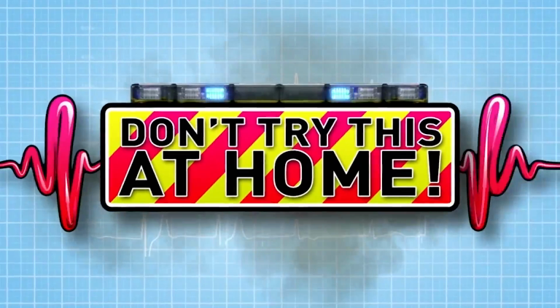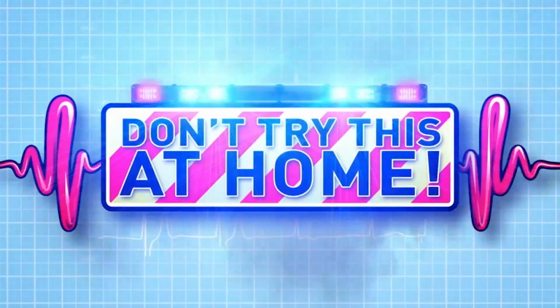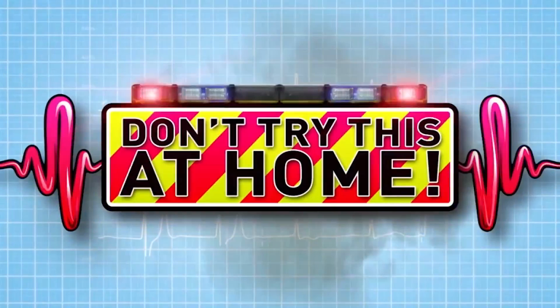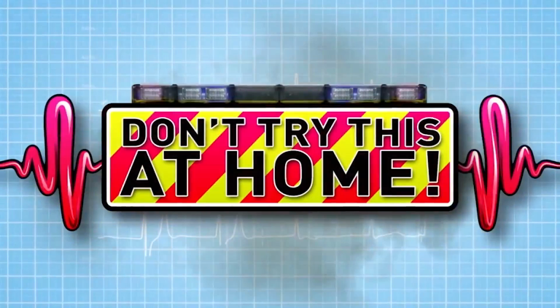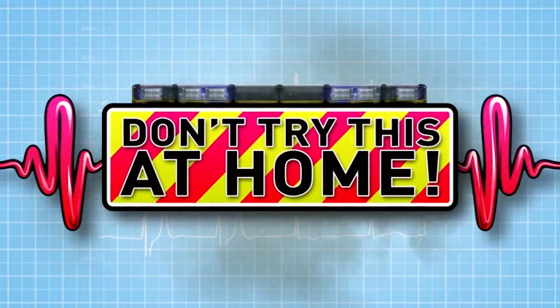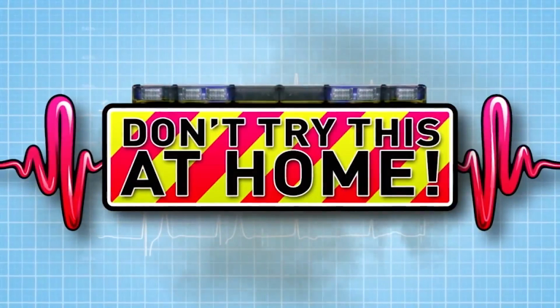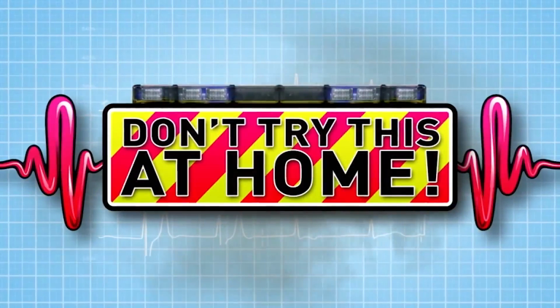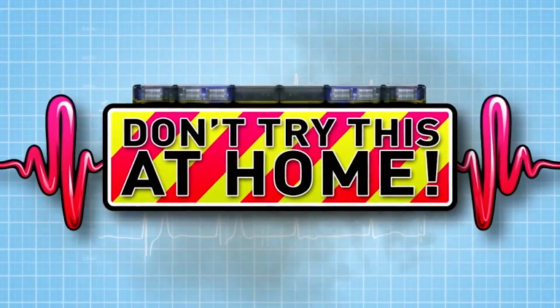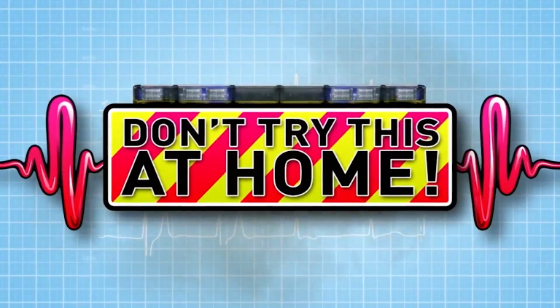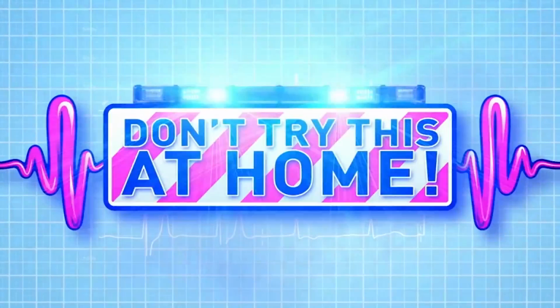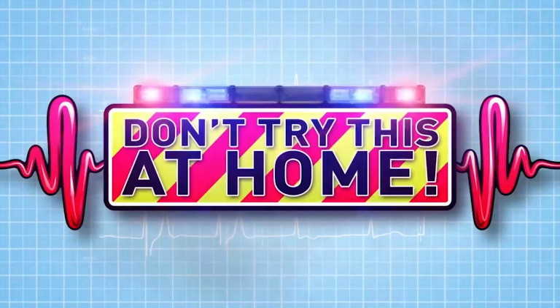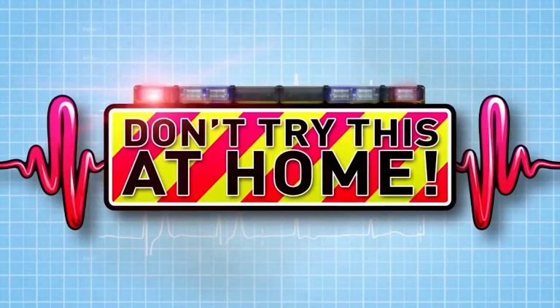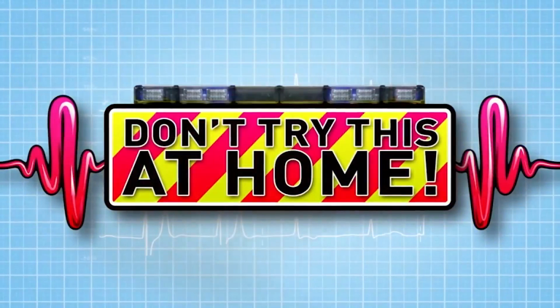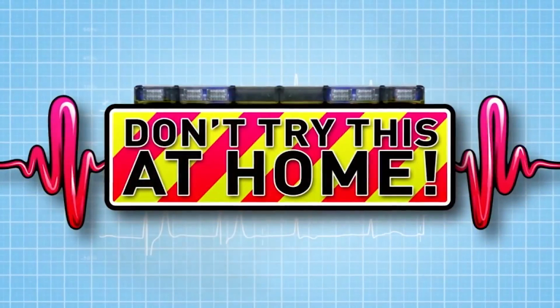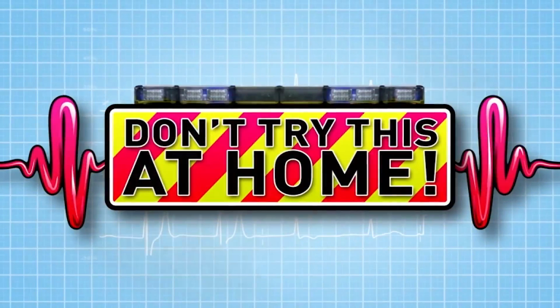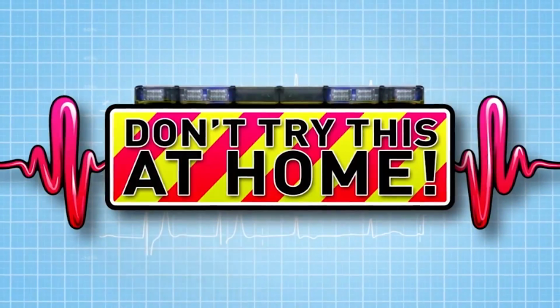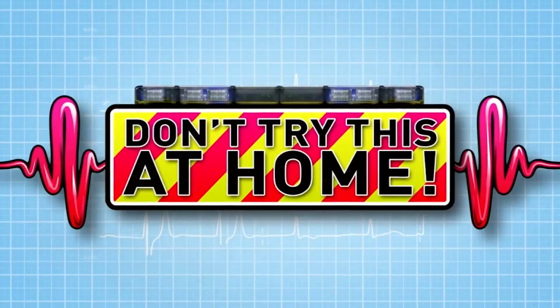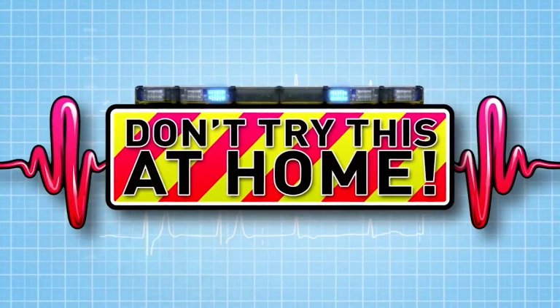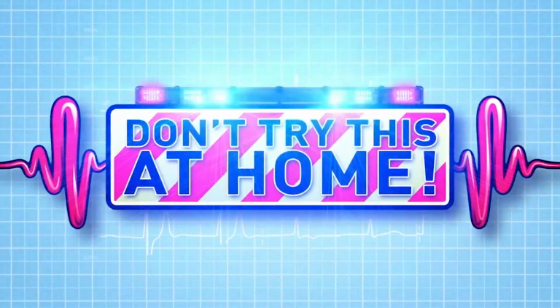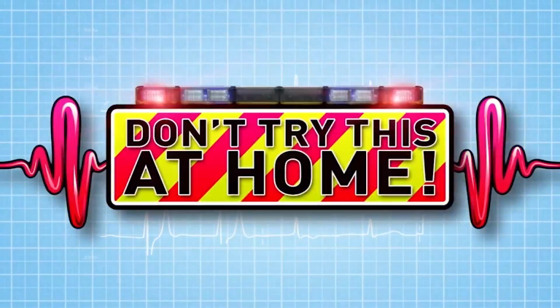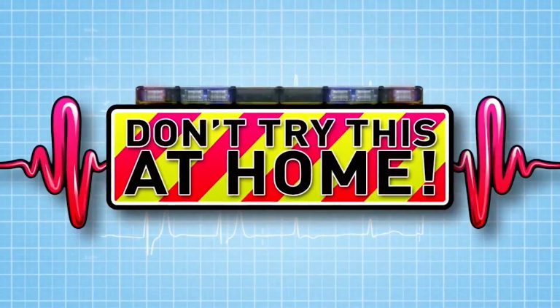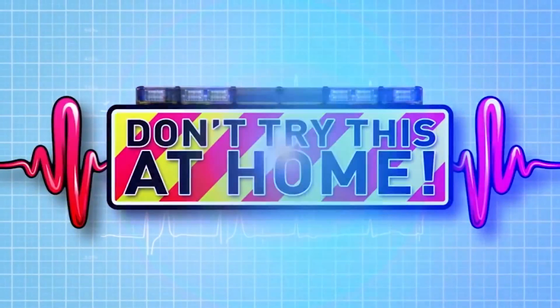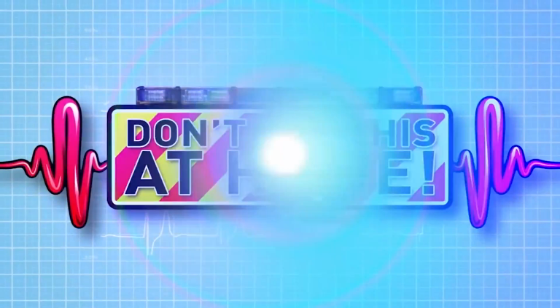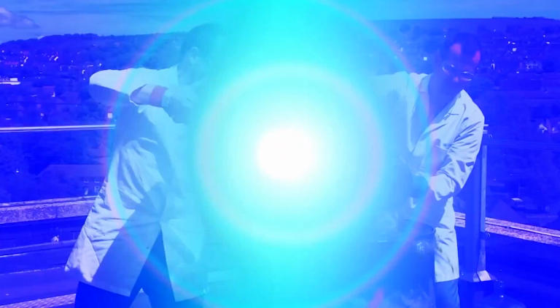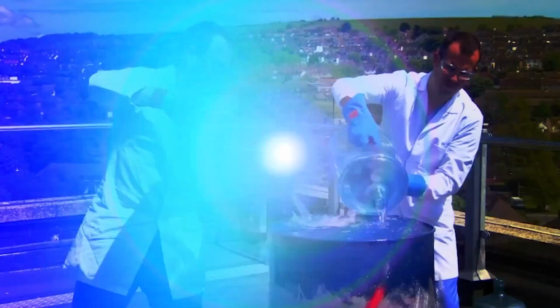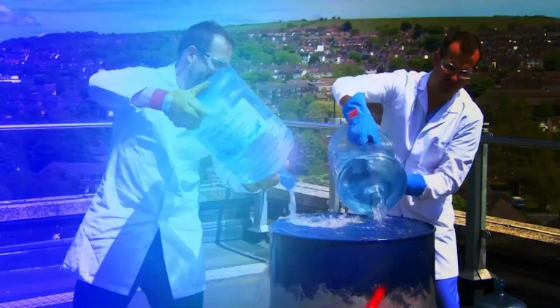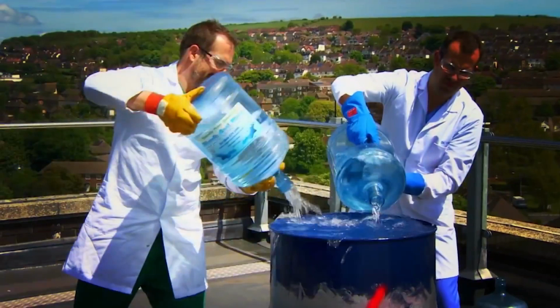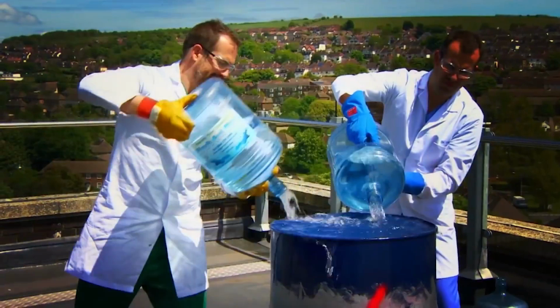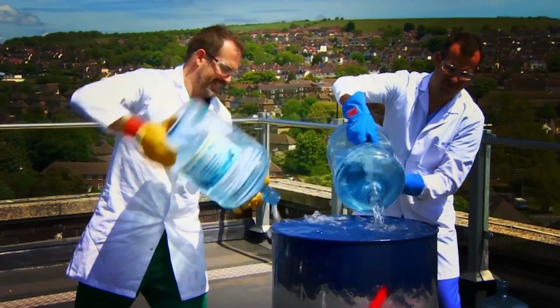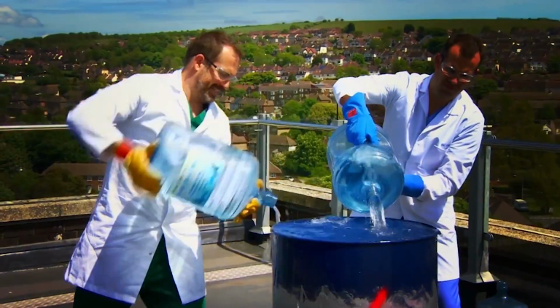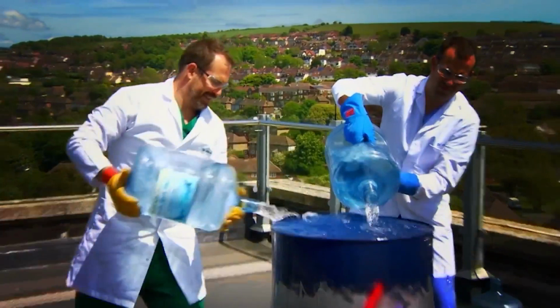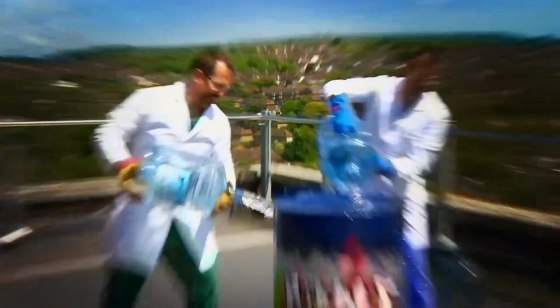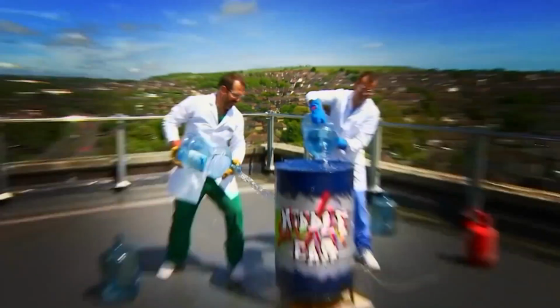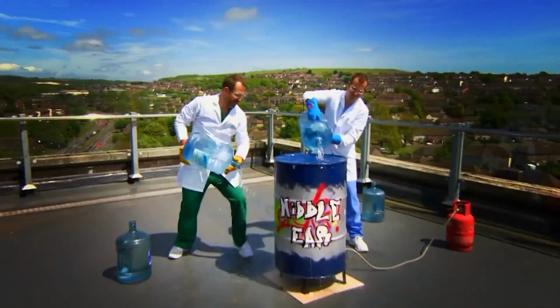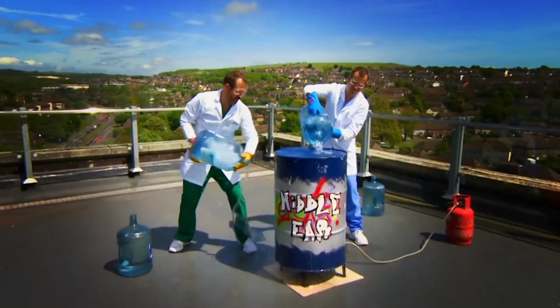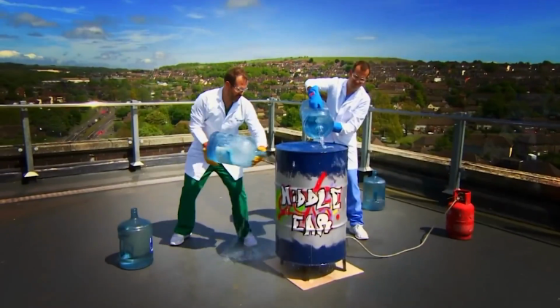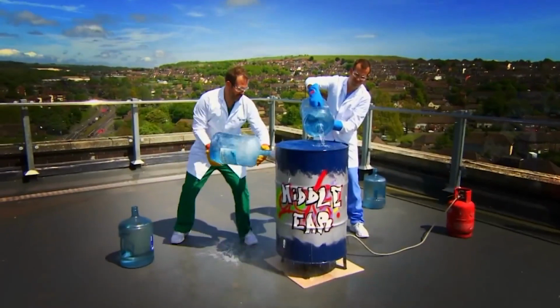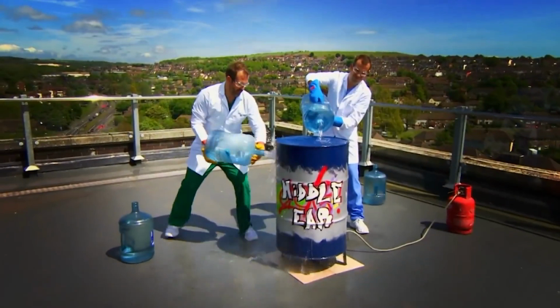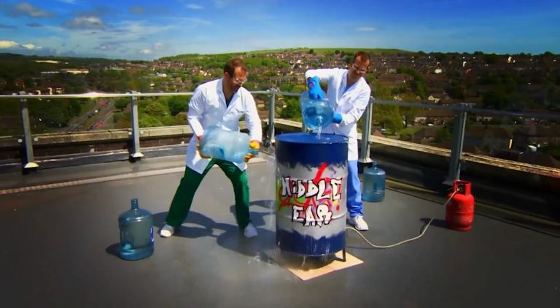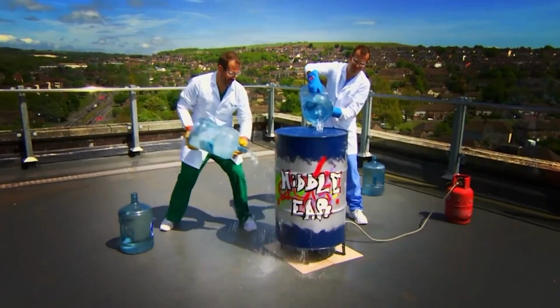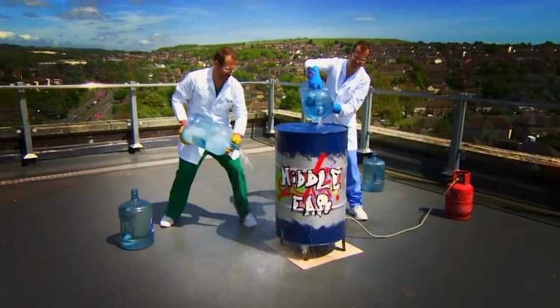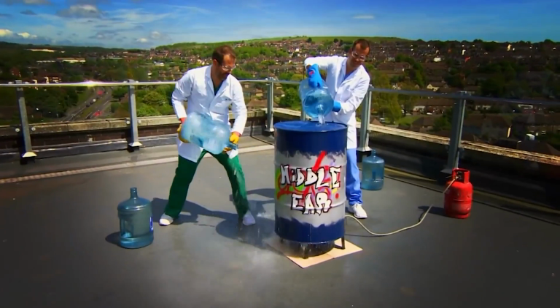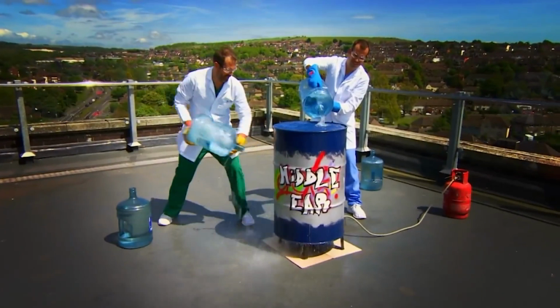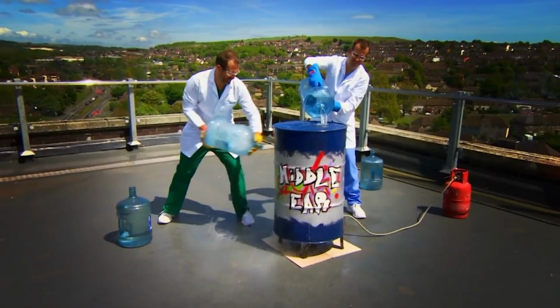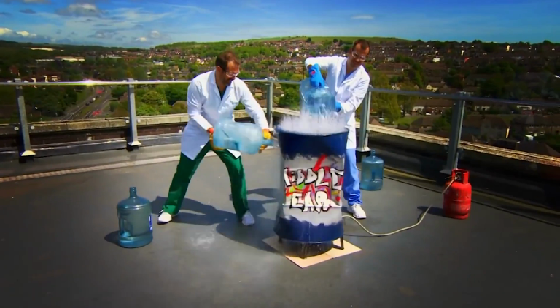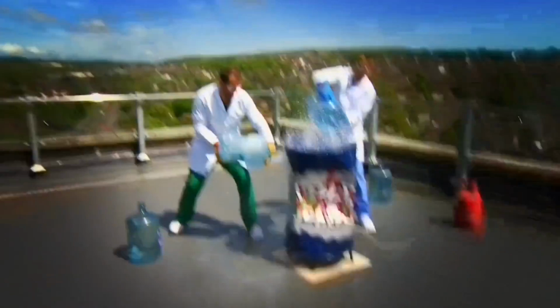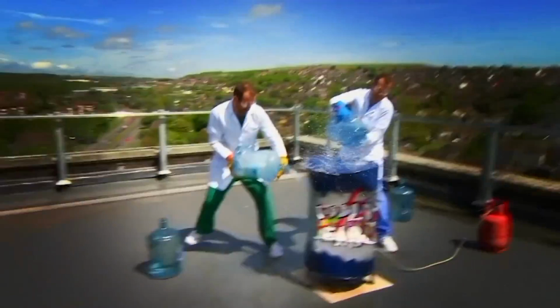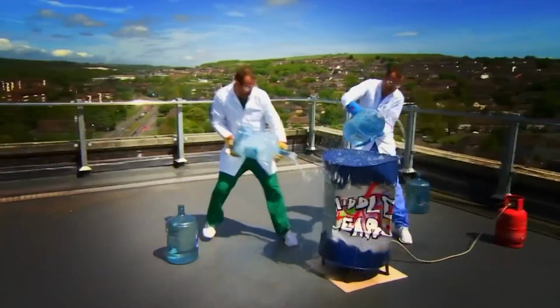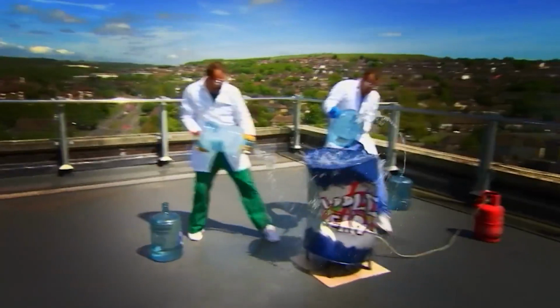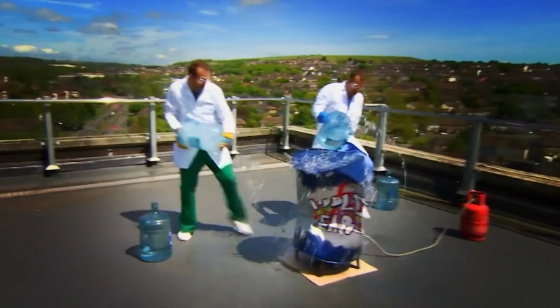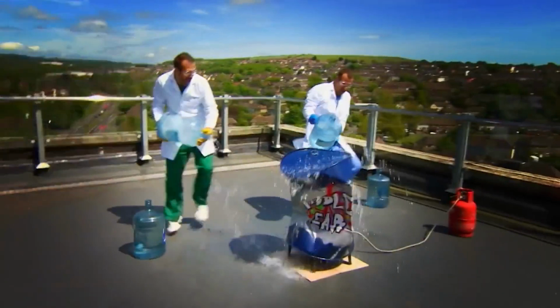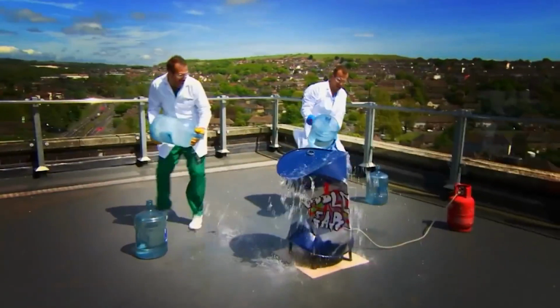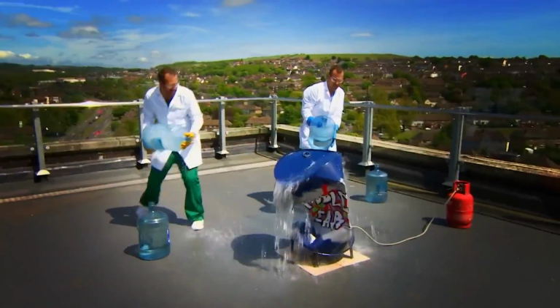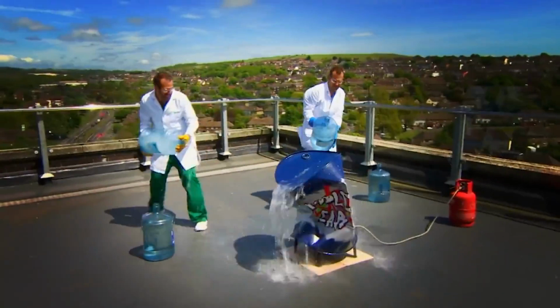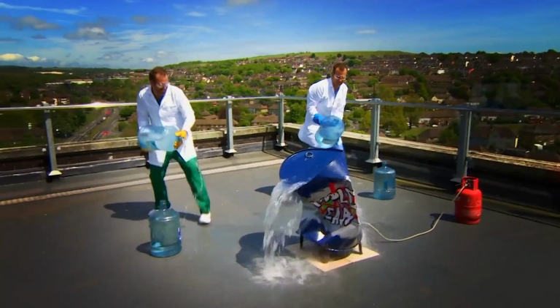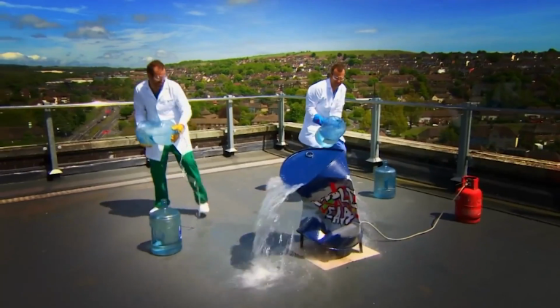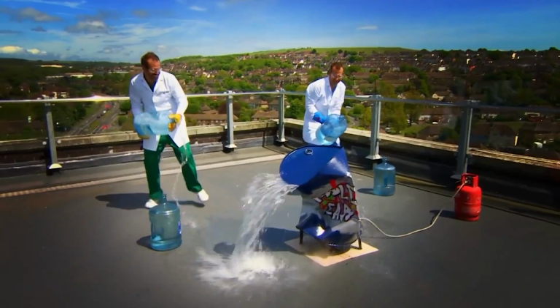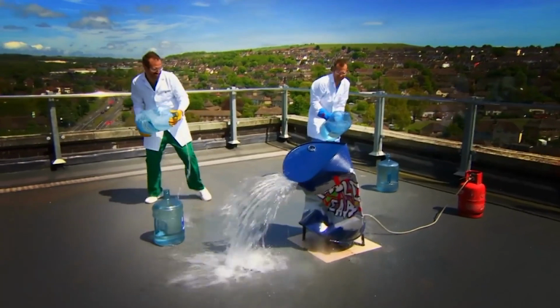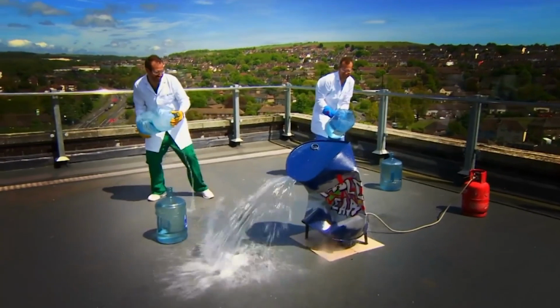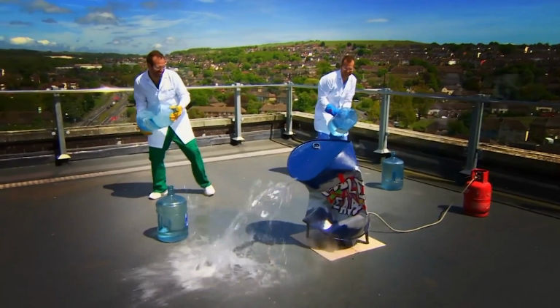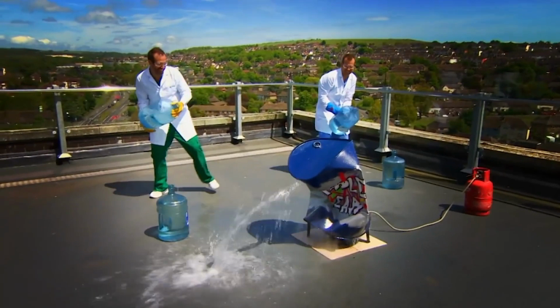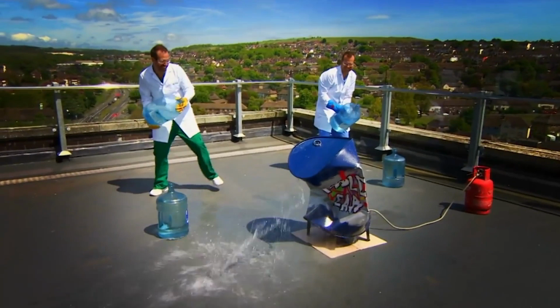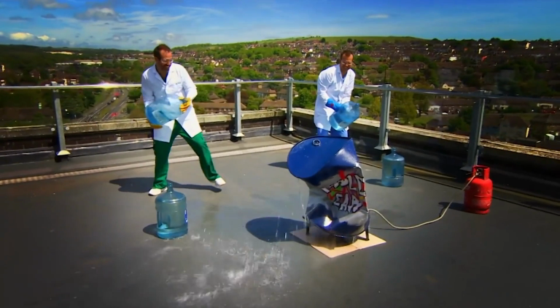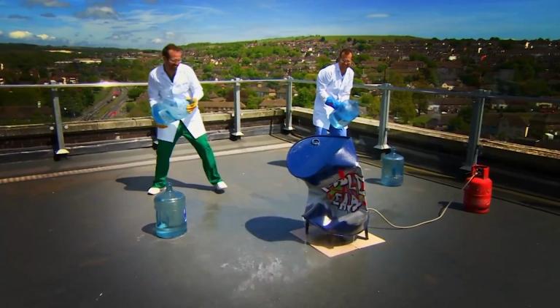Today we're looking at what makes your ears pop. If you want to know what this is all about, keep watching!